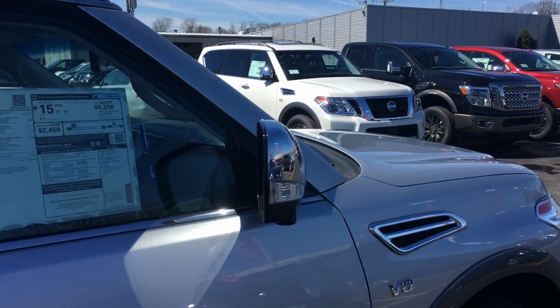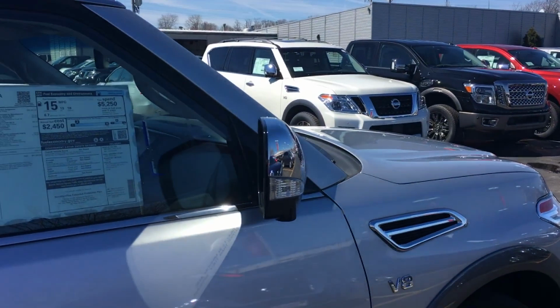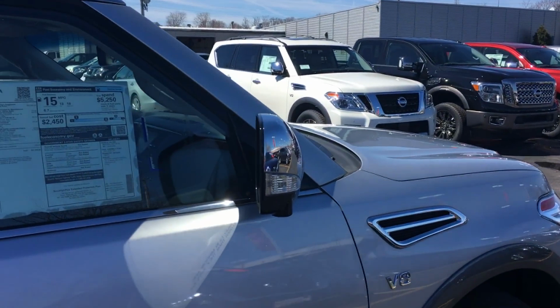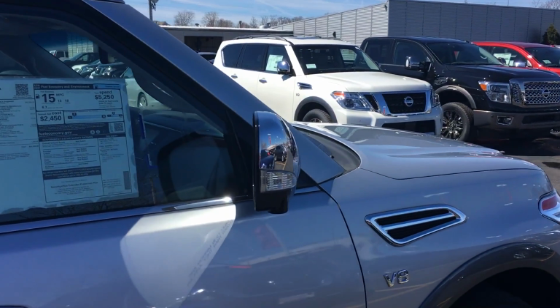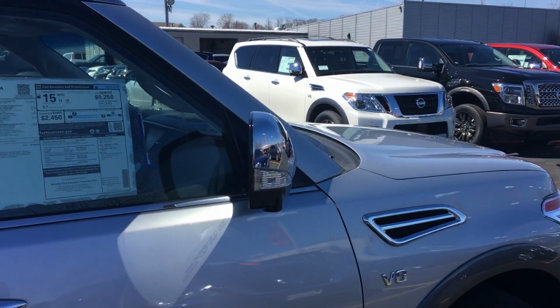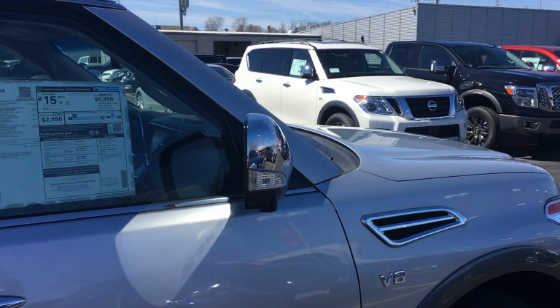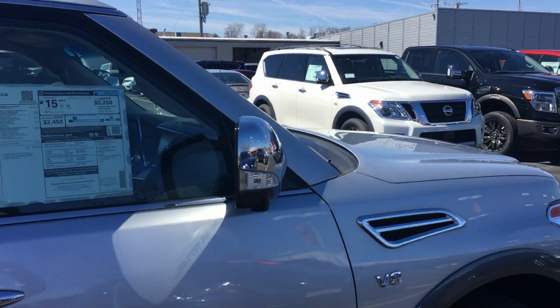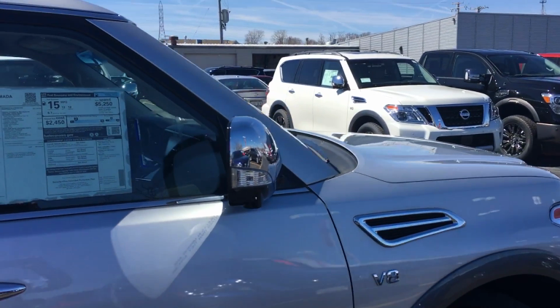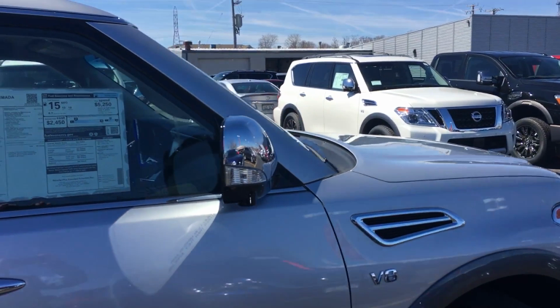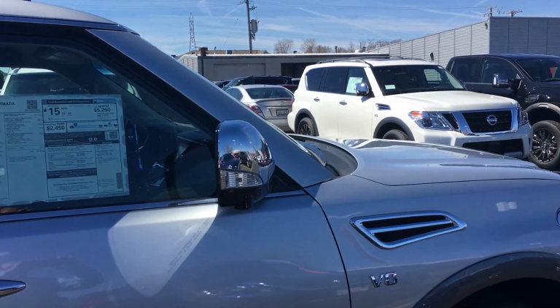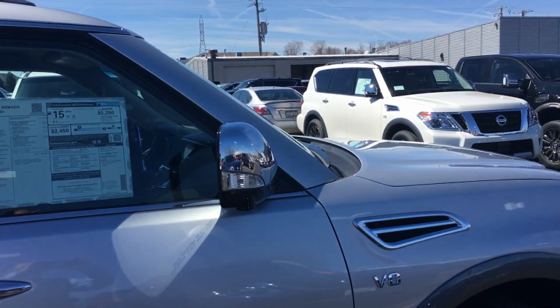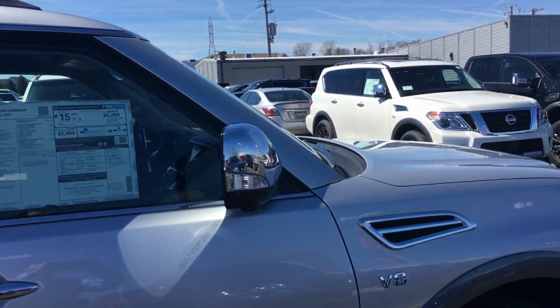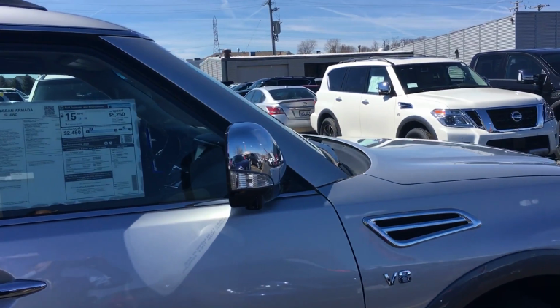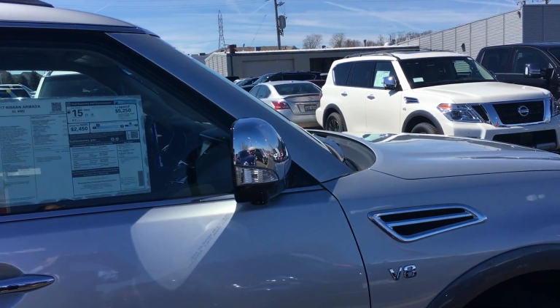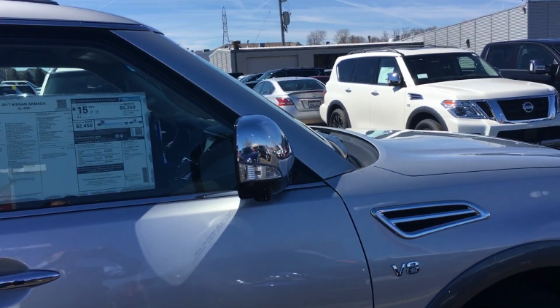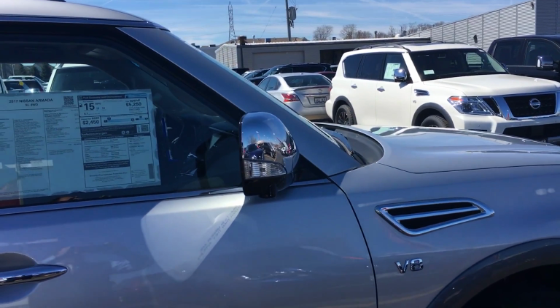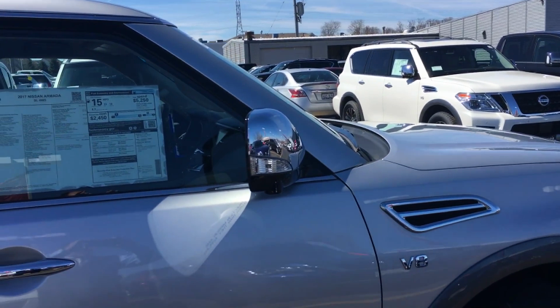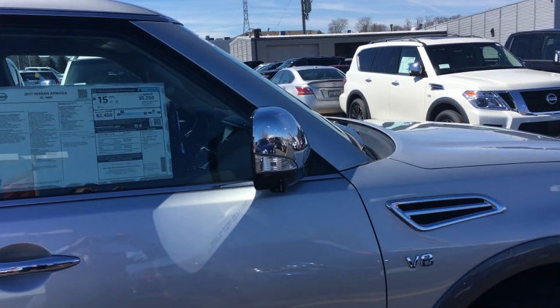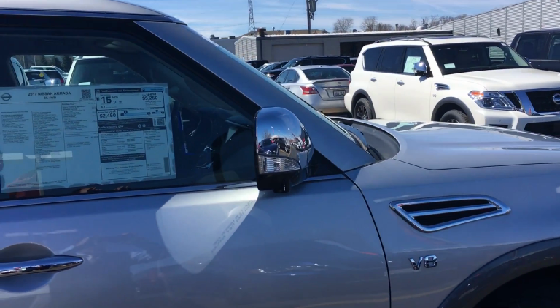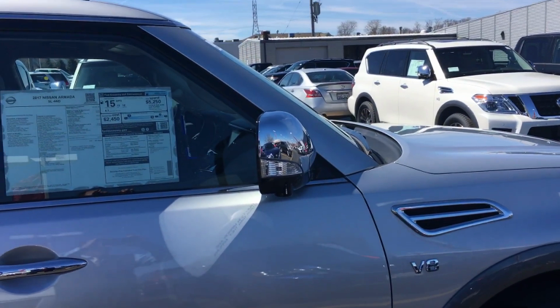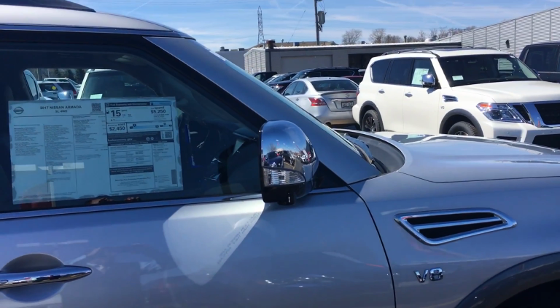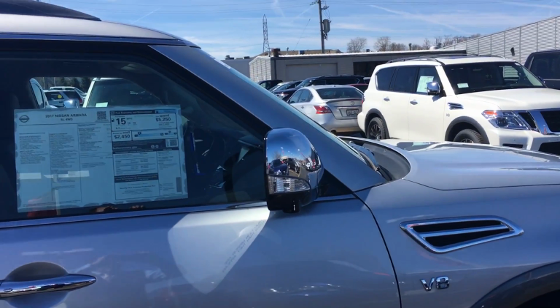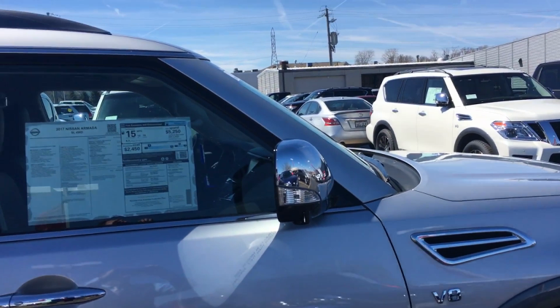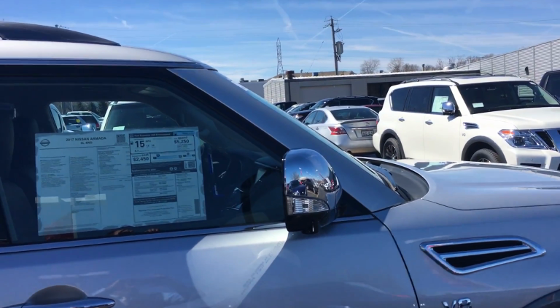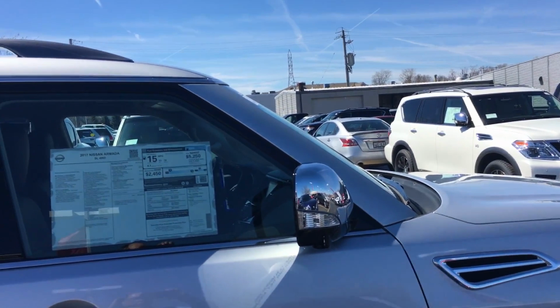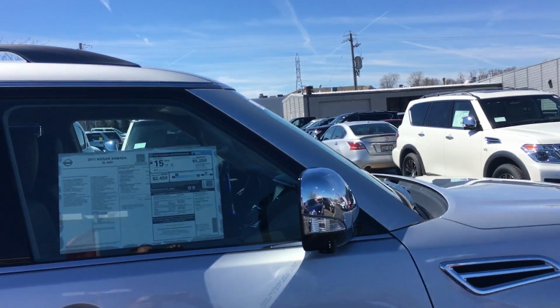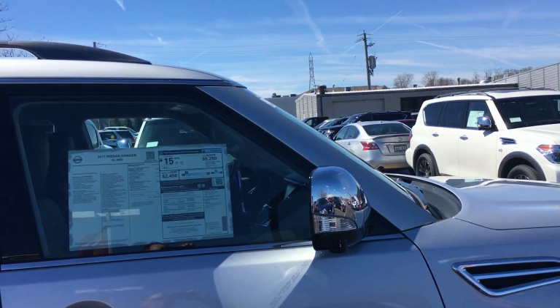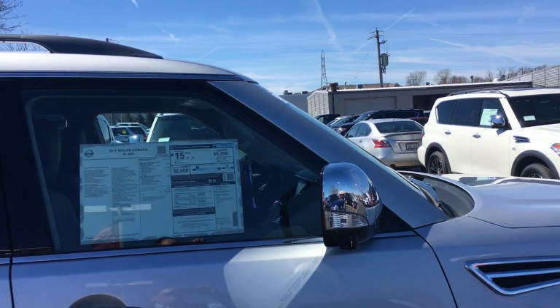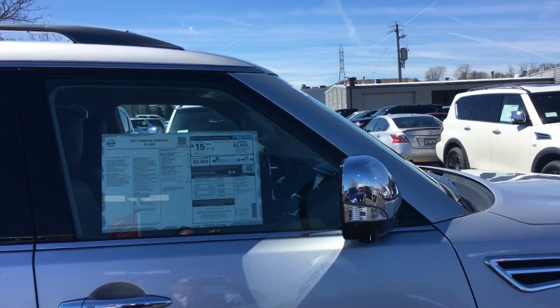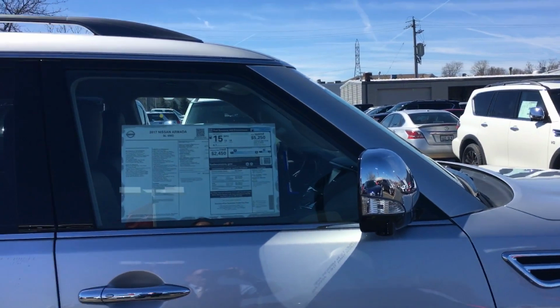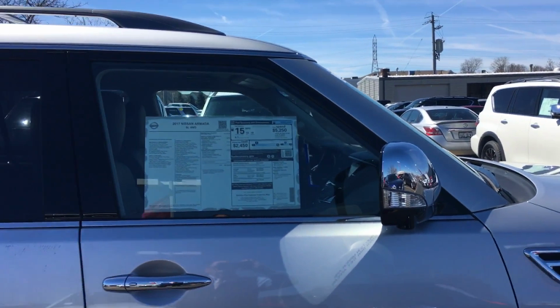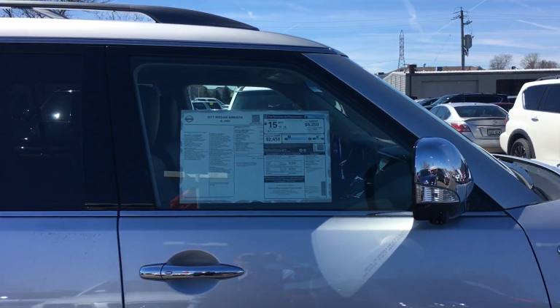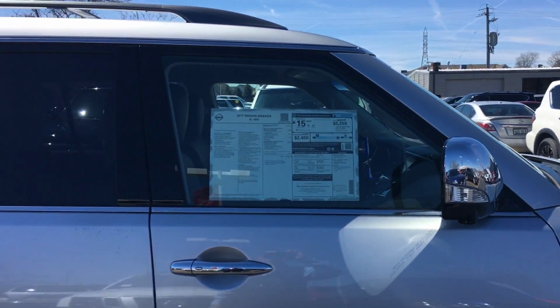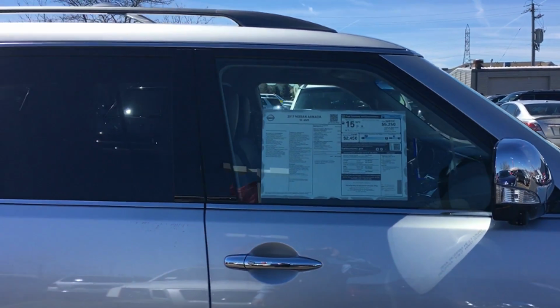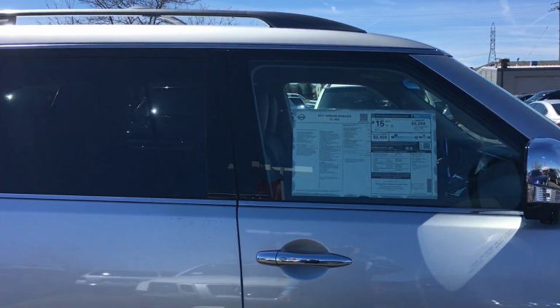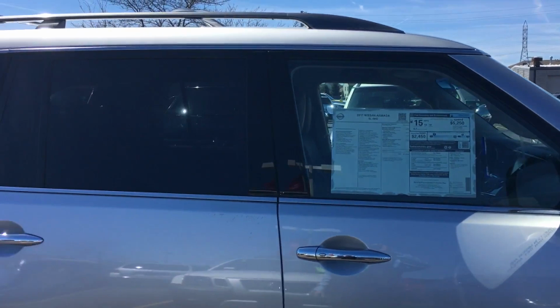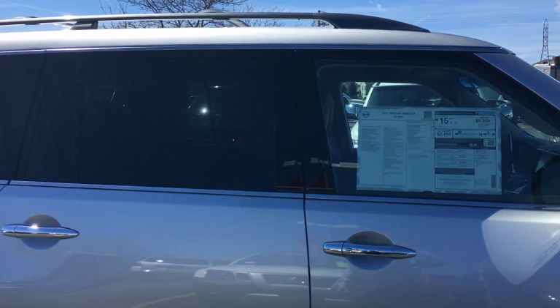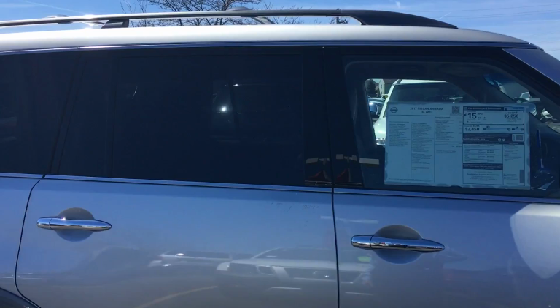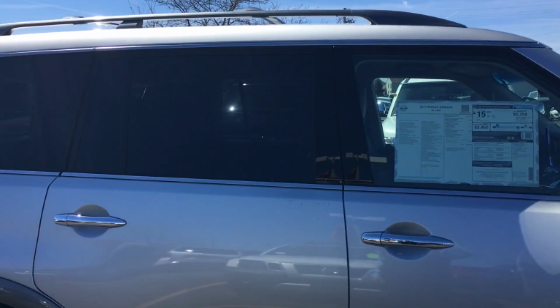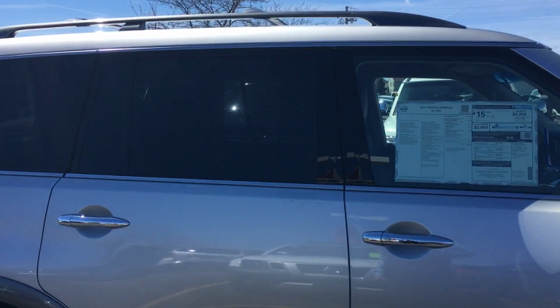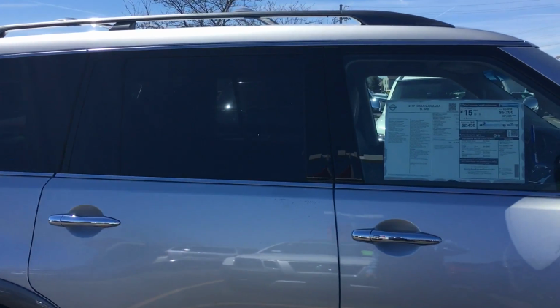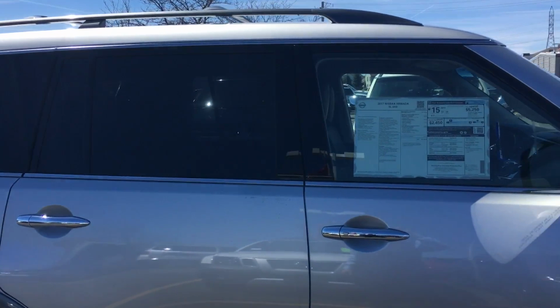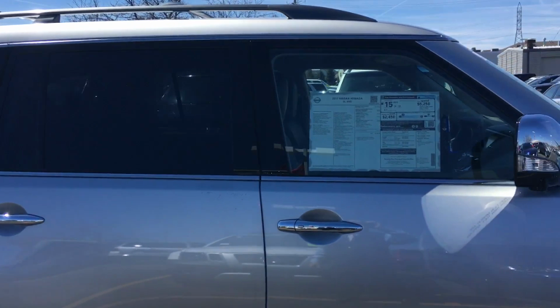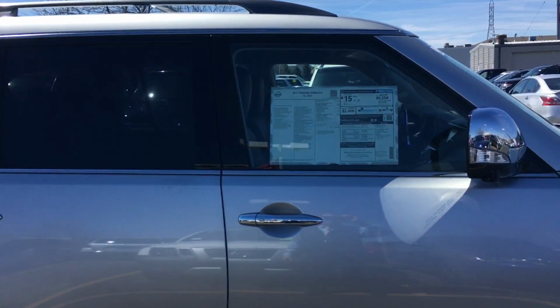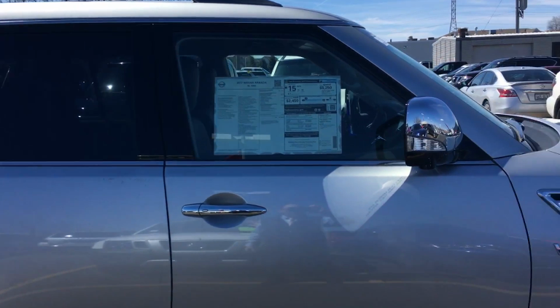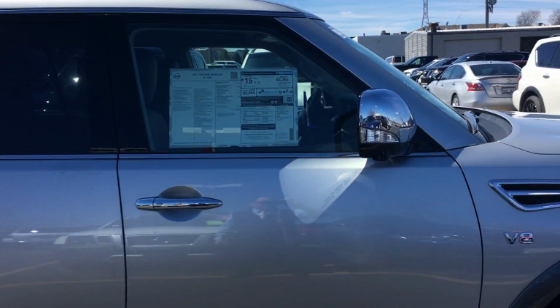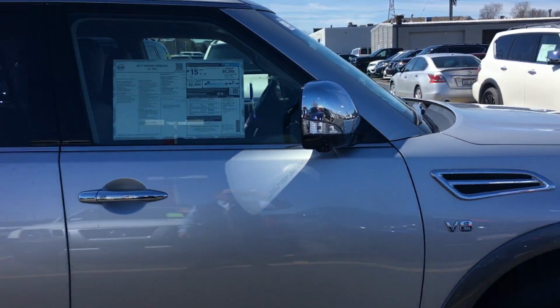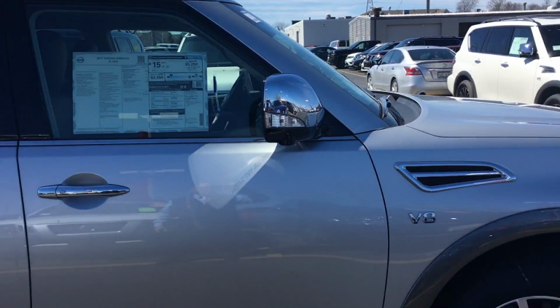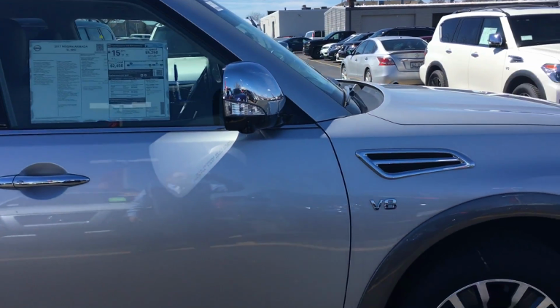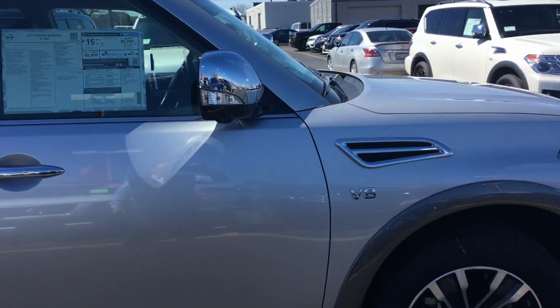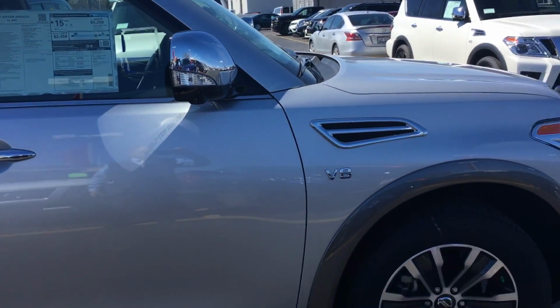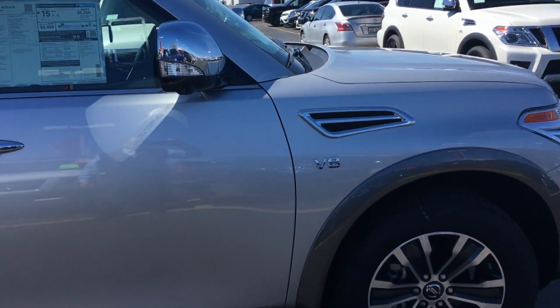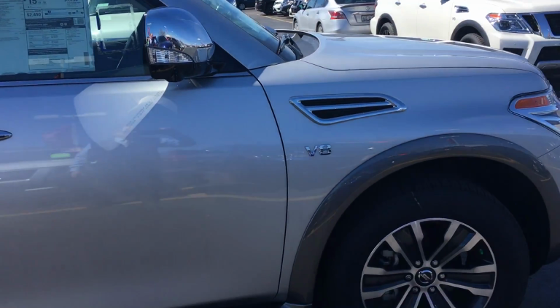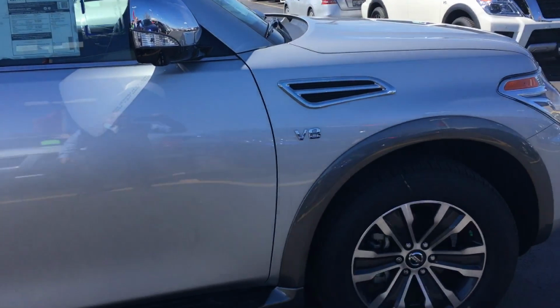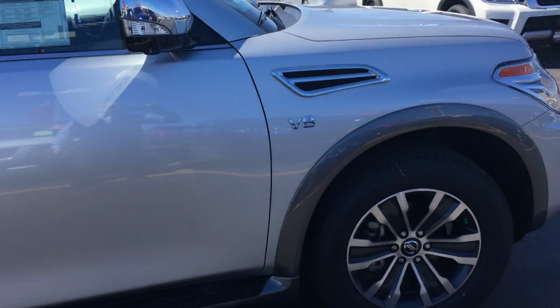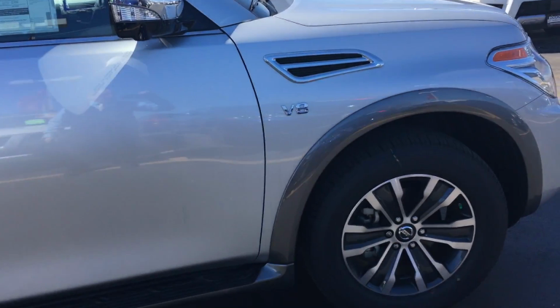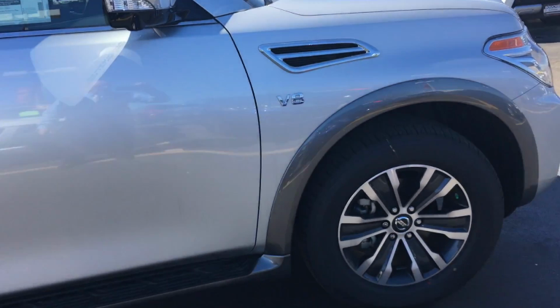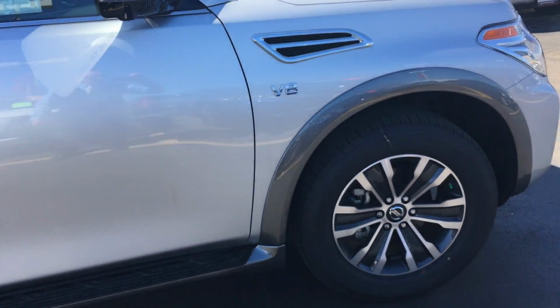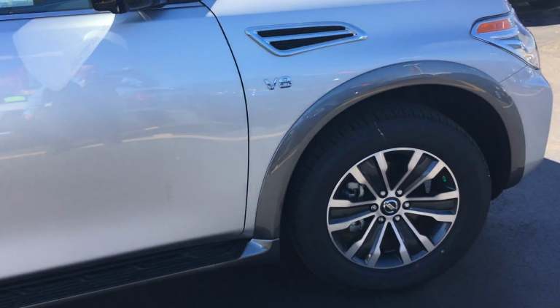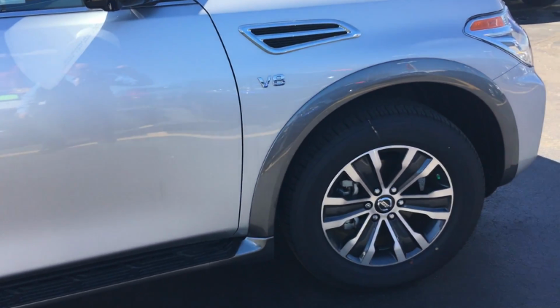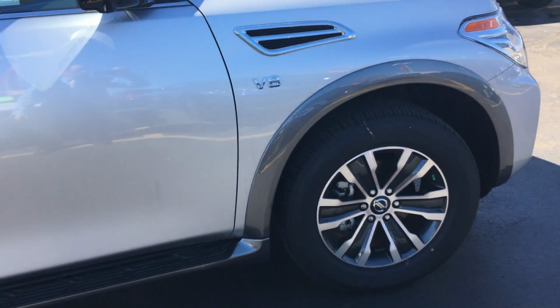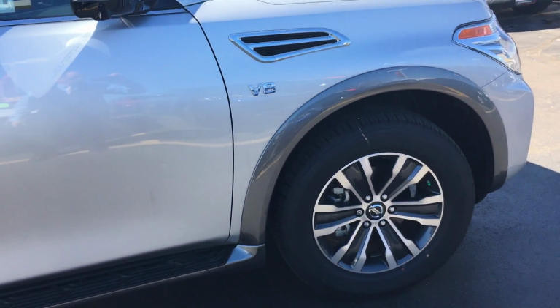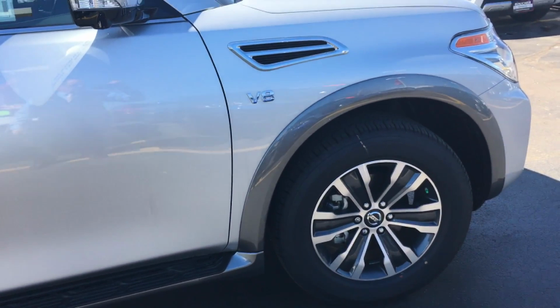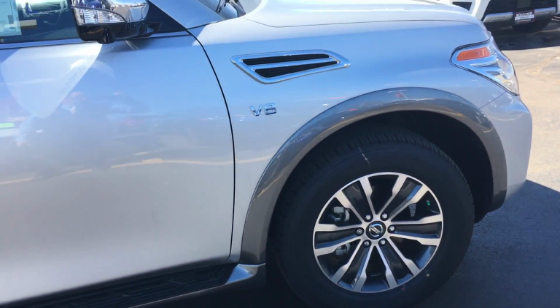Hi, I'm Mike Garrett, Boucher Nissan. I'm going to give you a quick video of the 2017 Armada — silver.